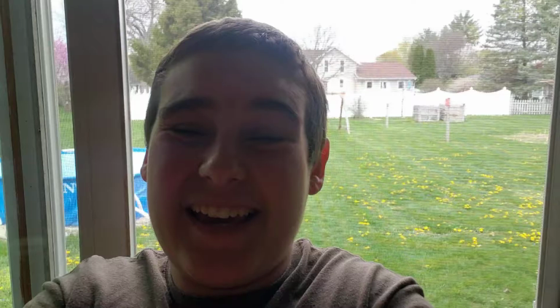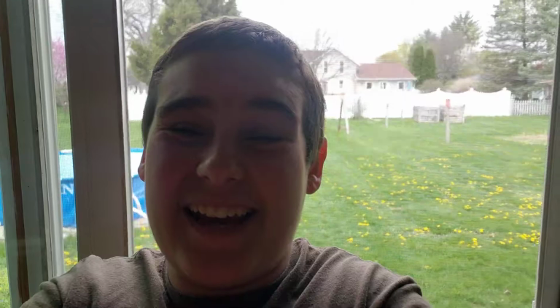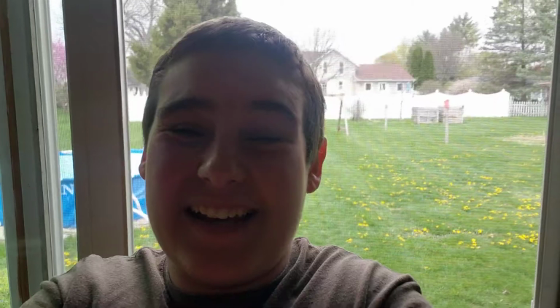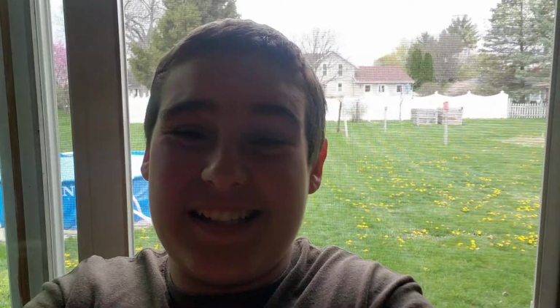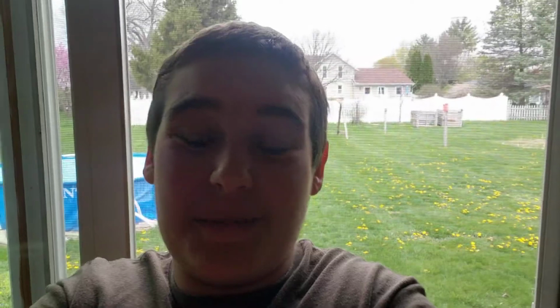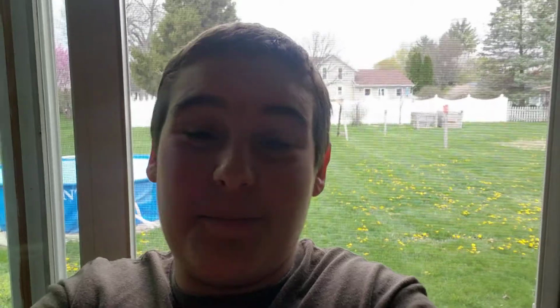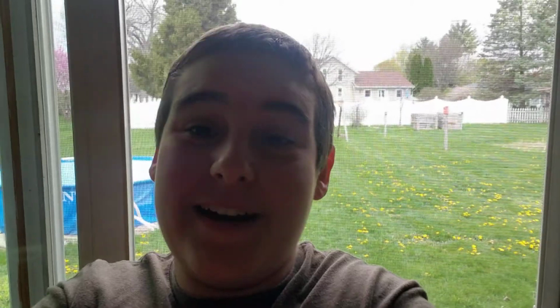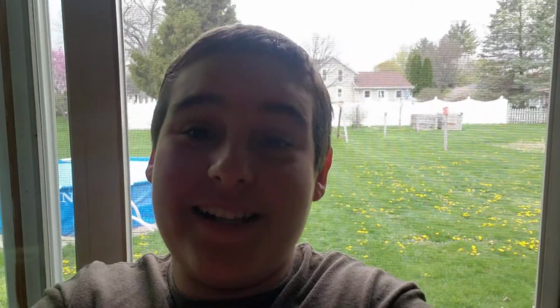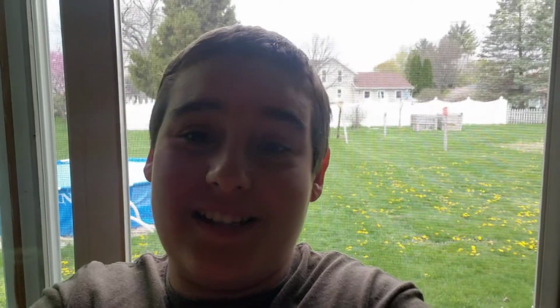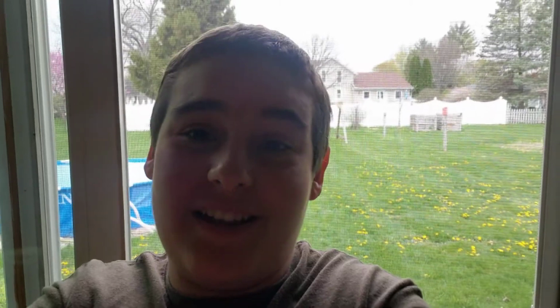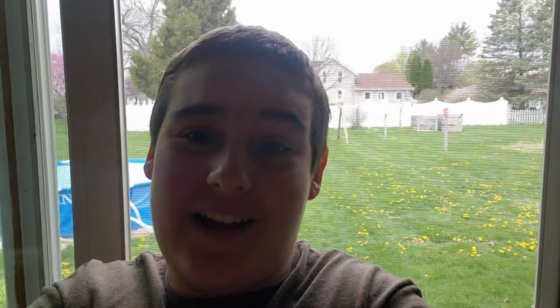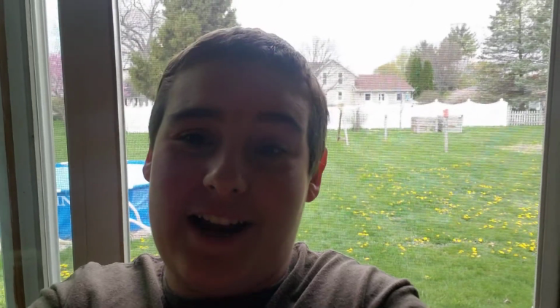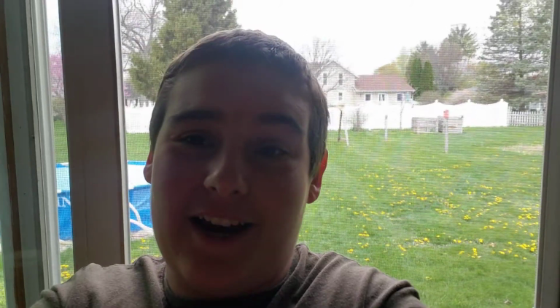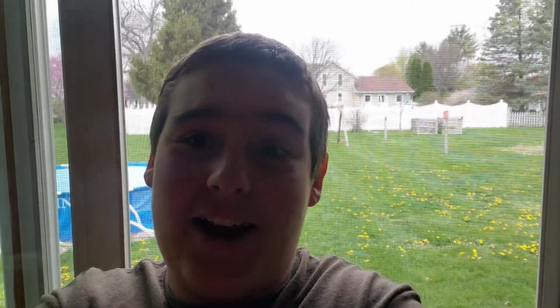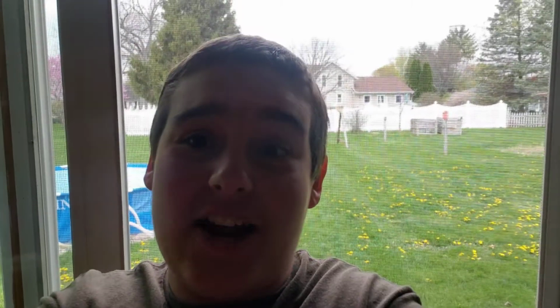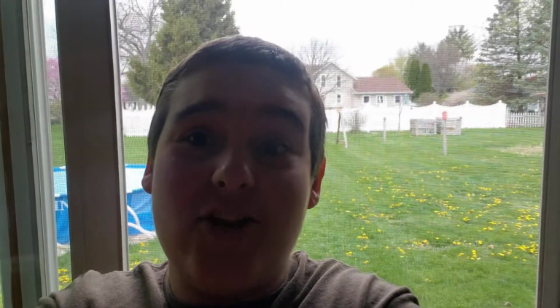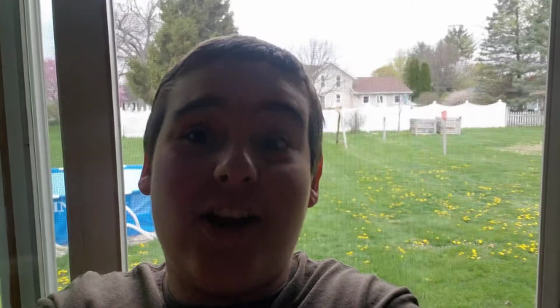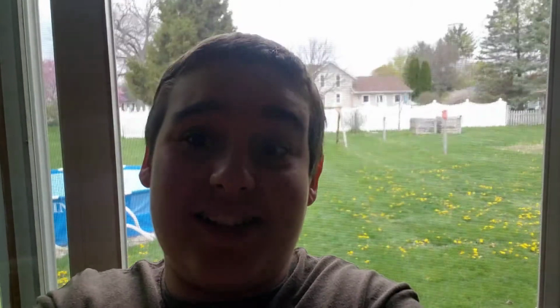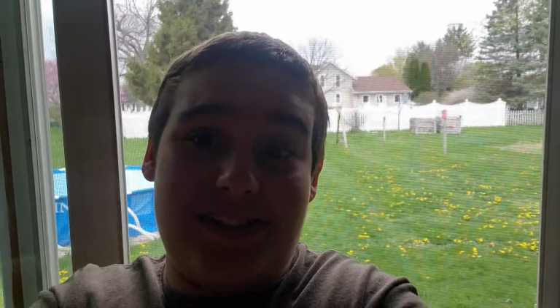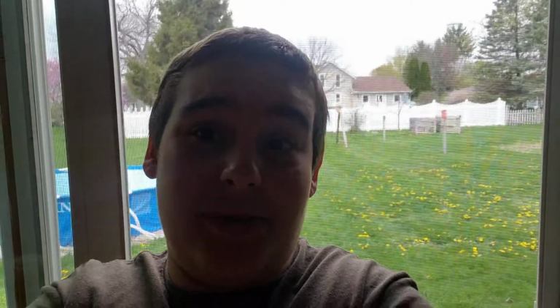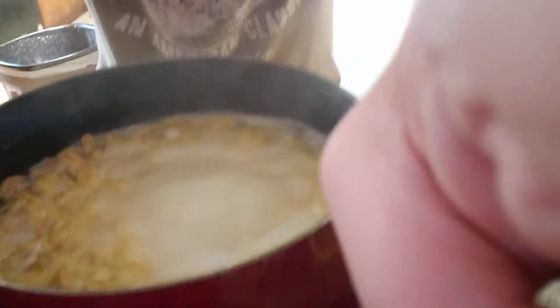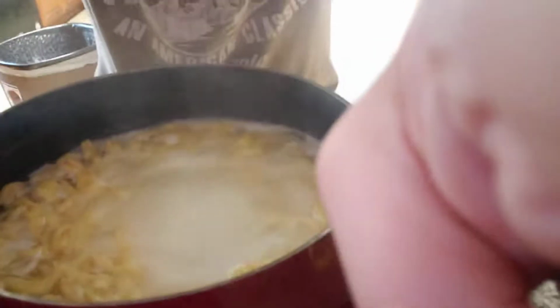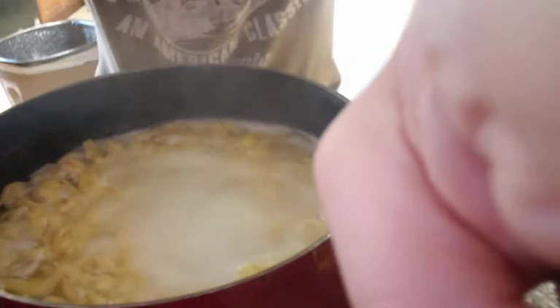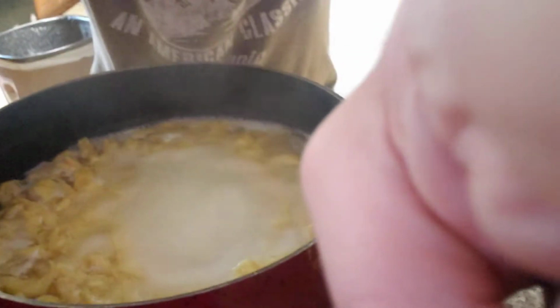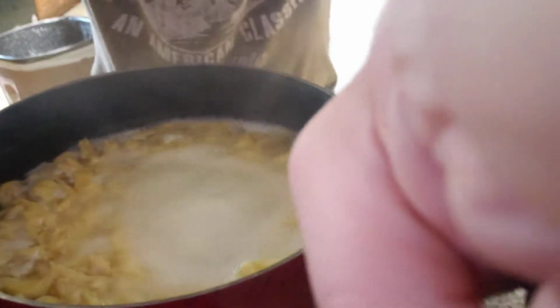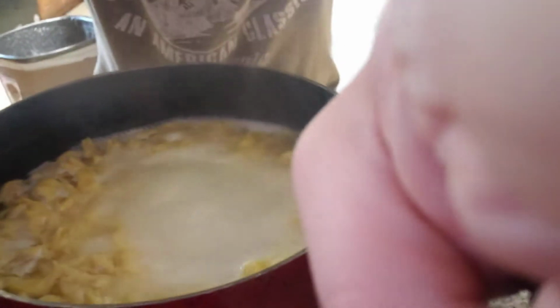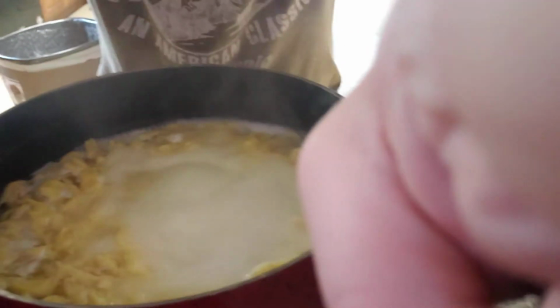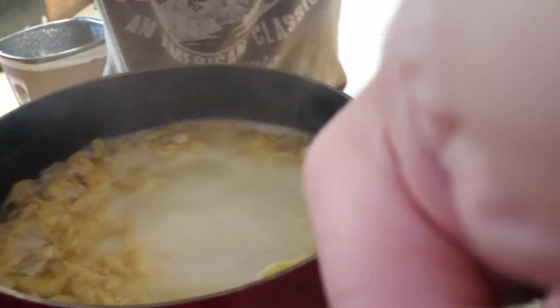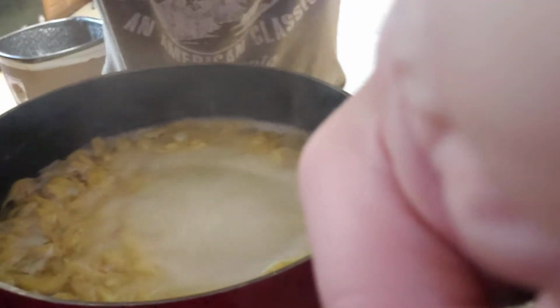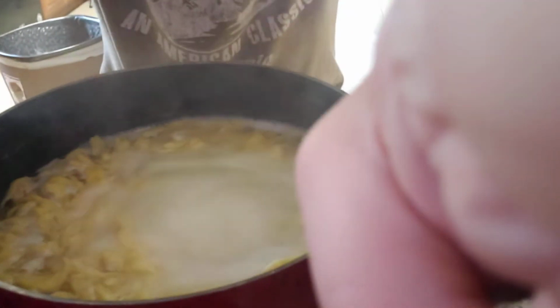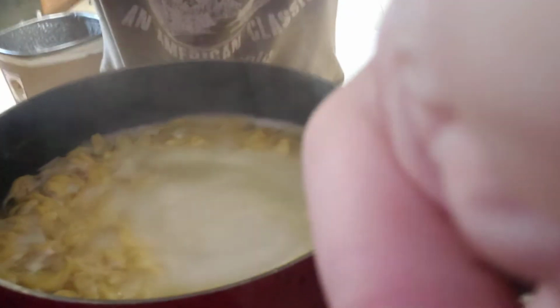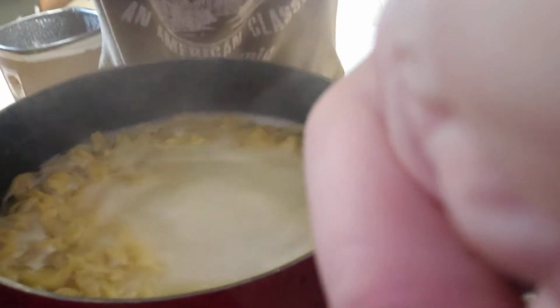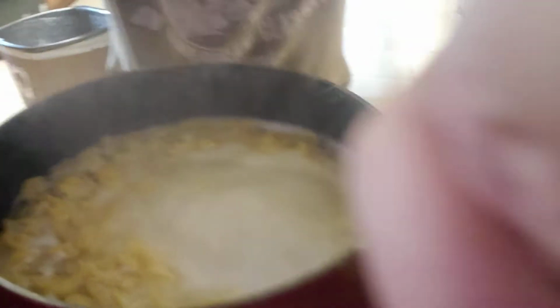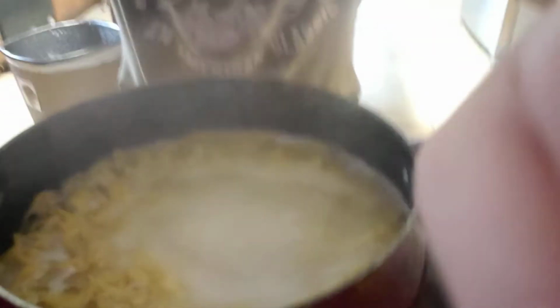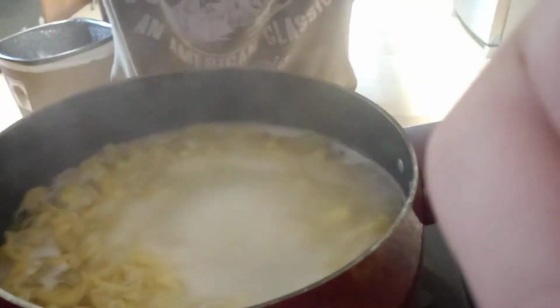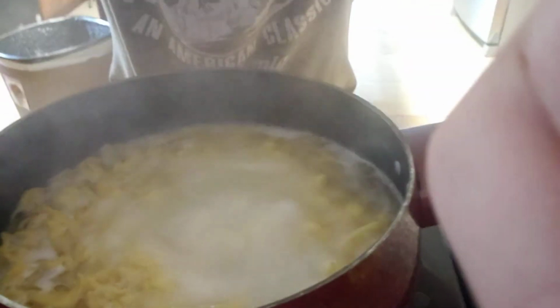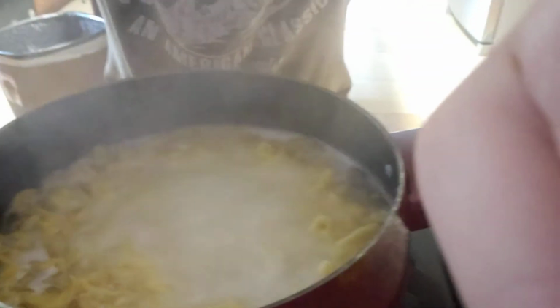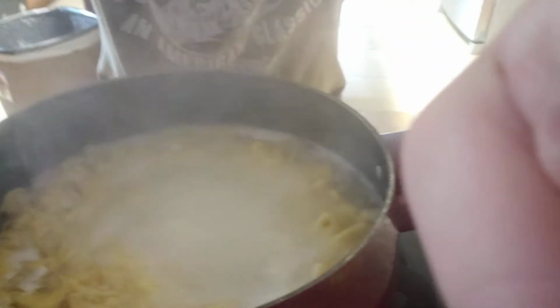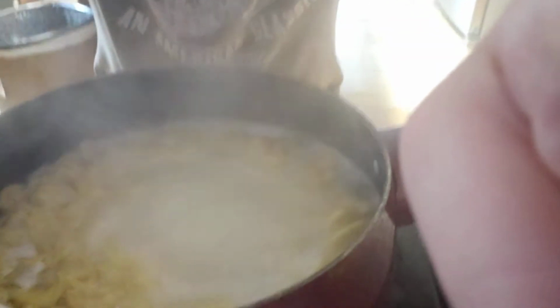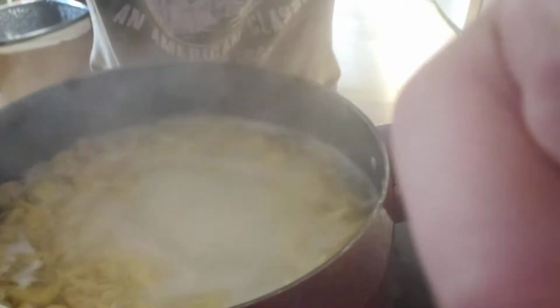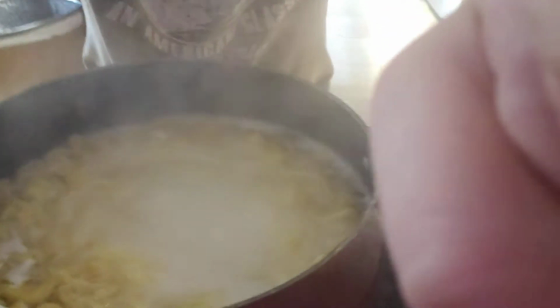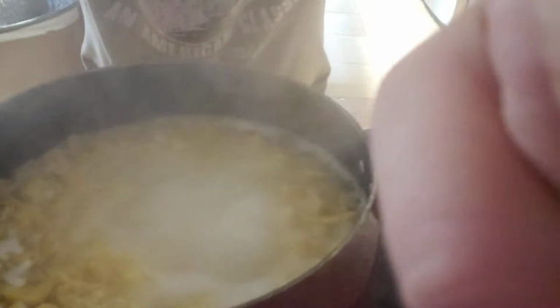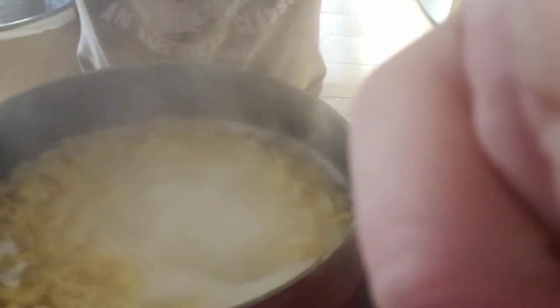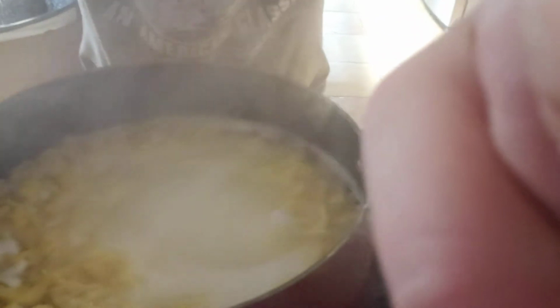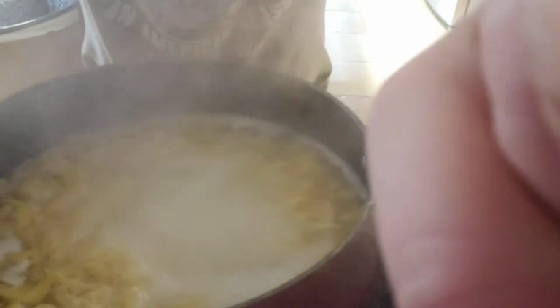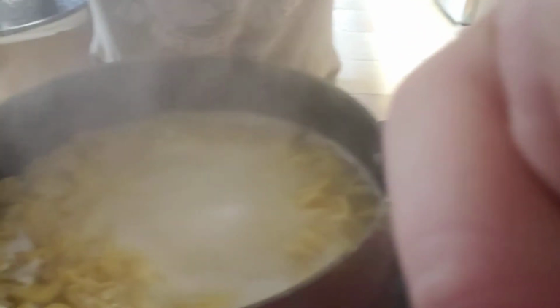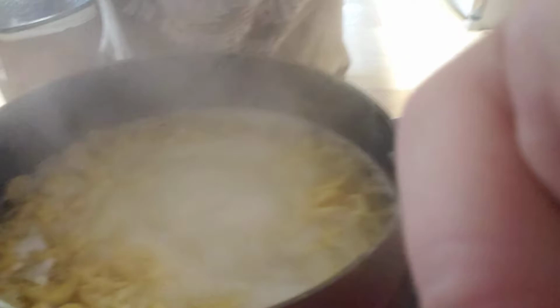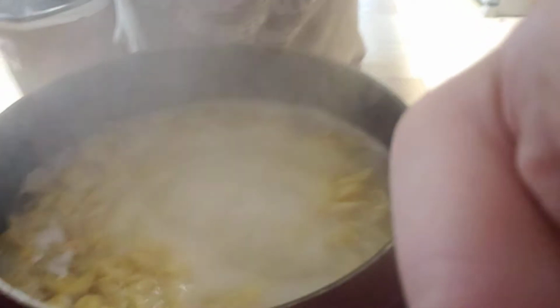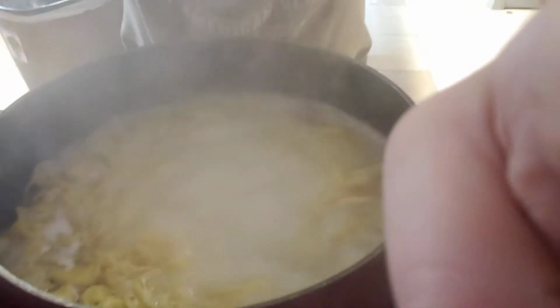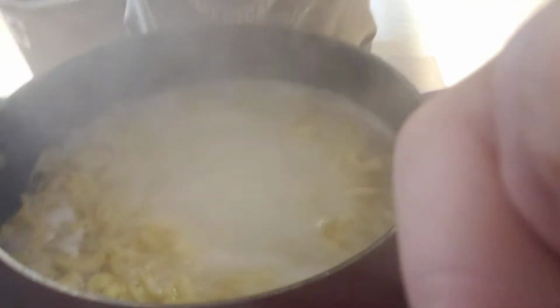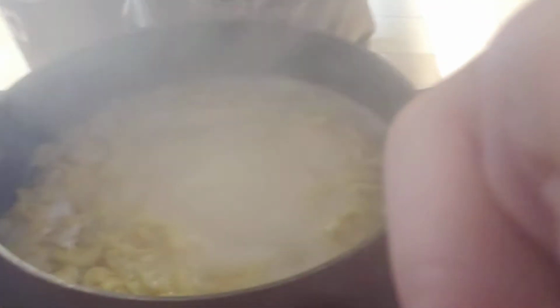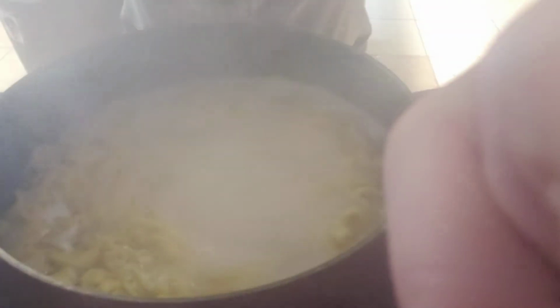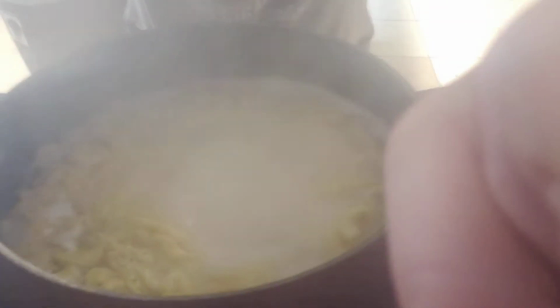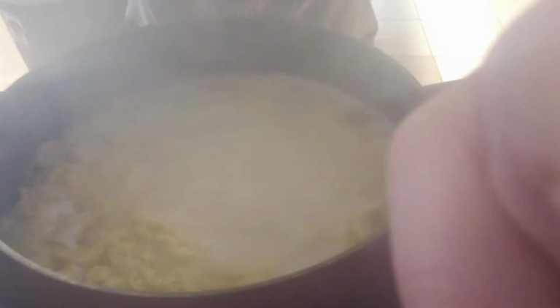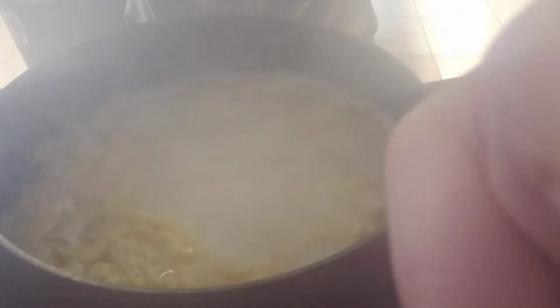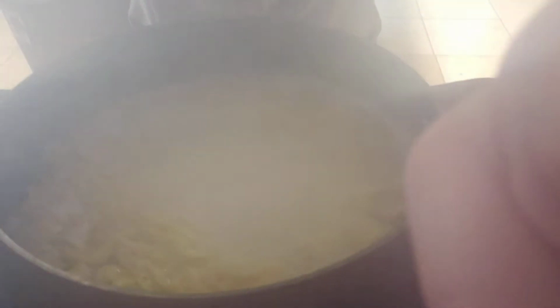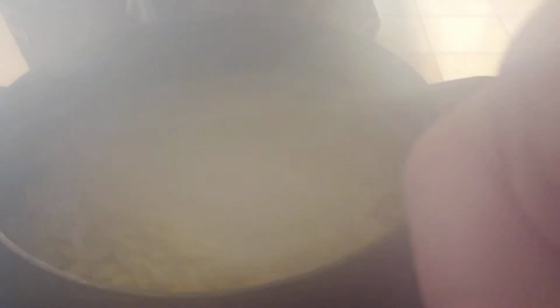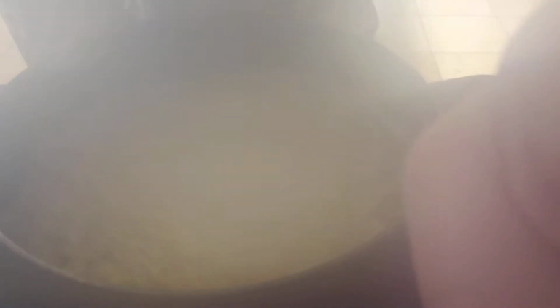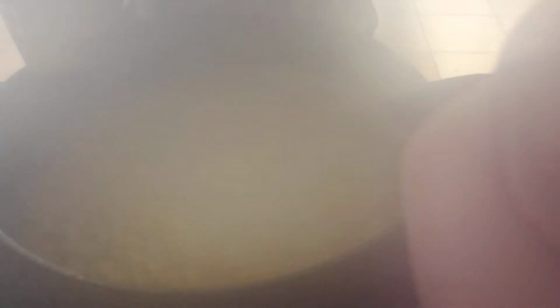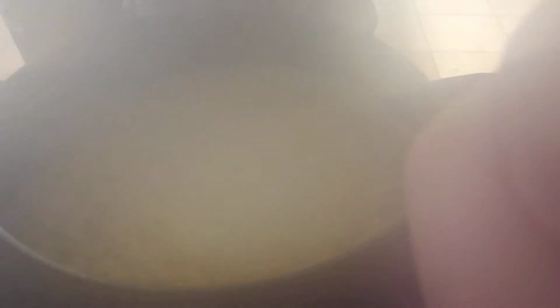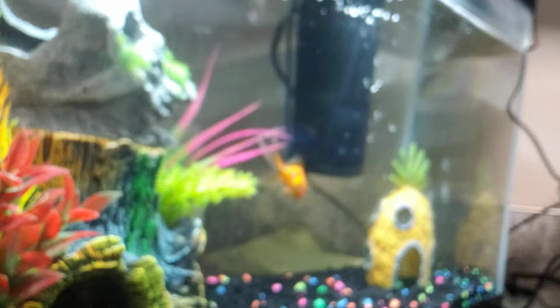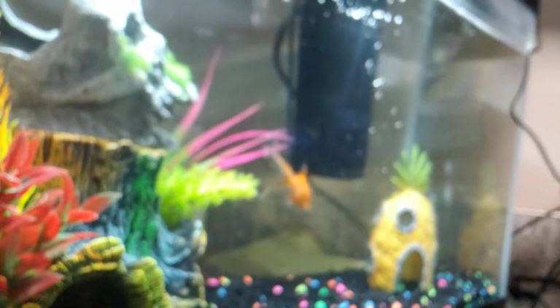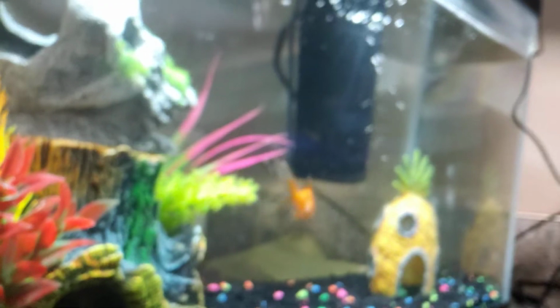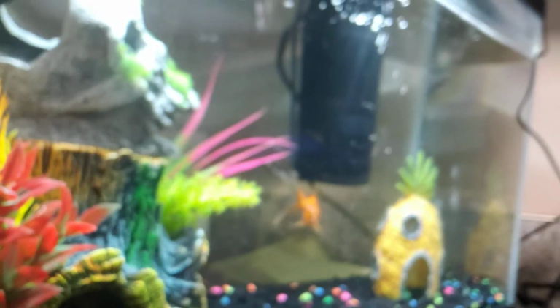Hey guys, spring is in the air and you guys know what that means. I'm in the mood for tuna noodle casserole with homemade egg noodles.